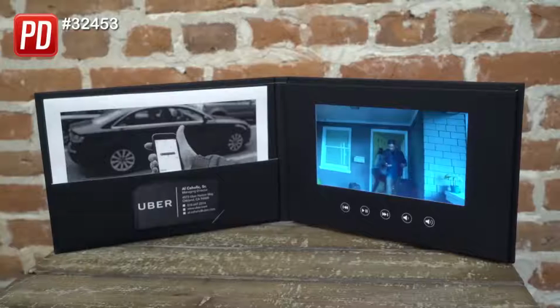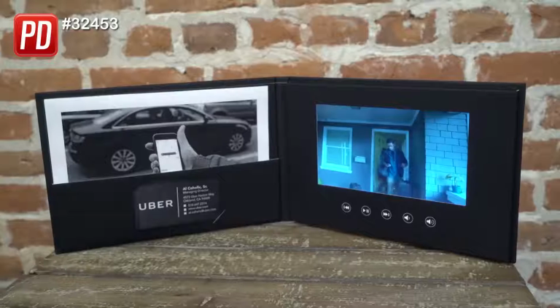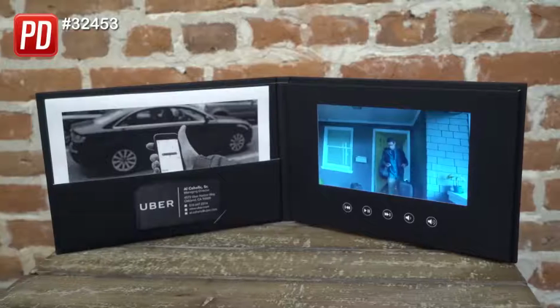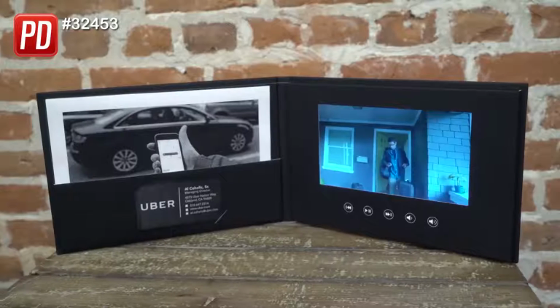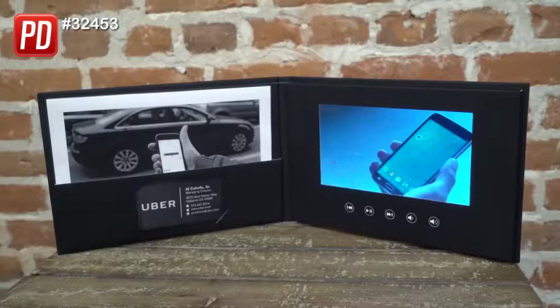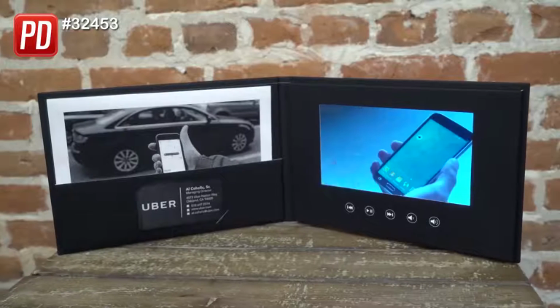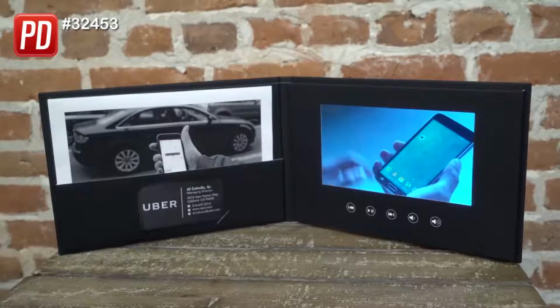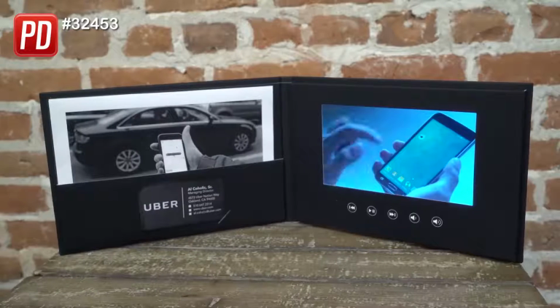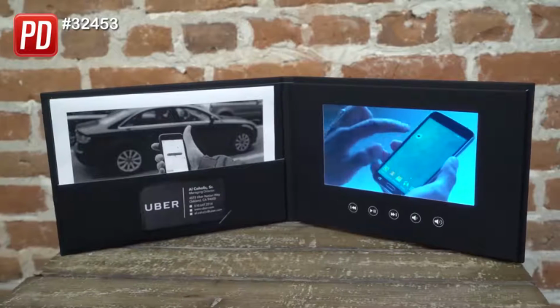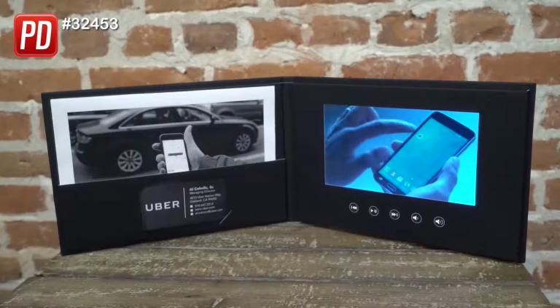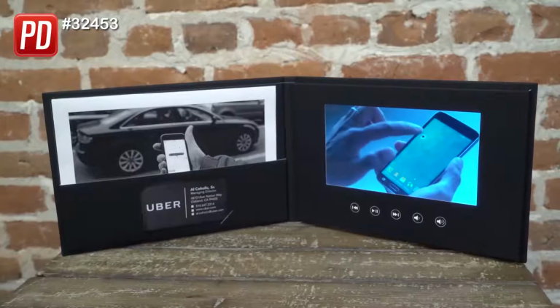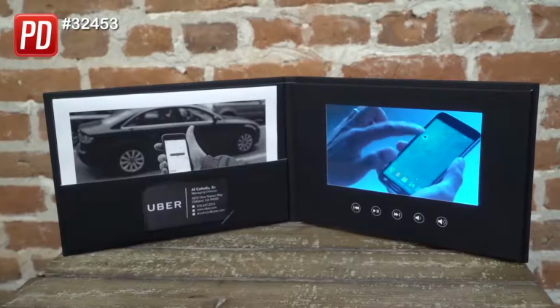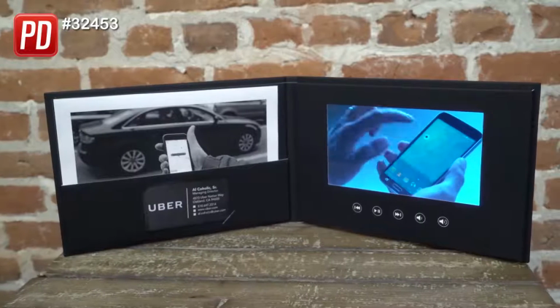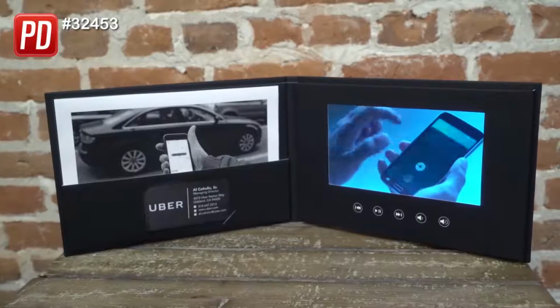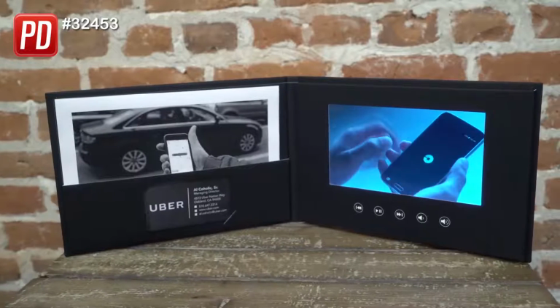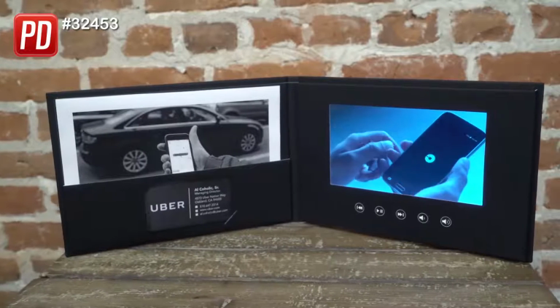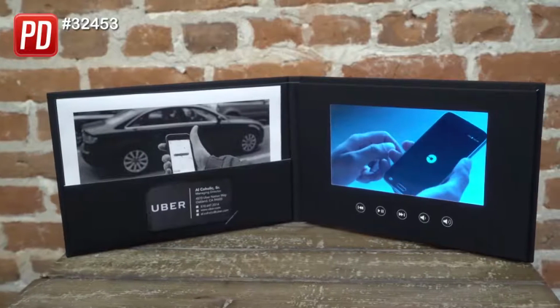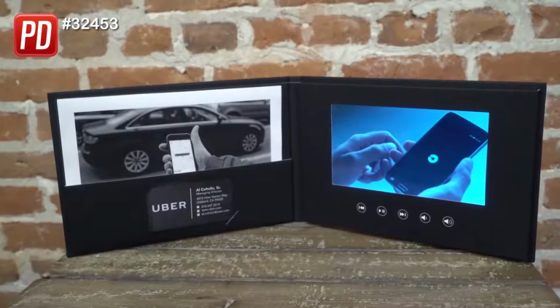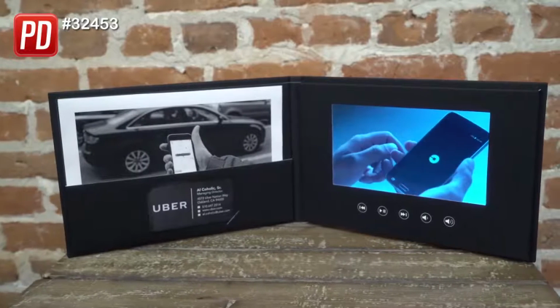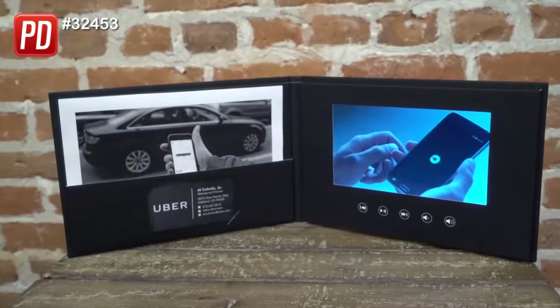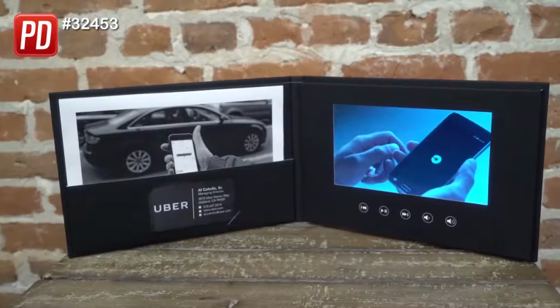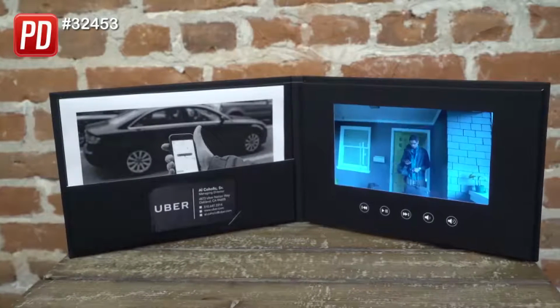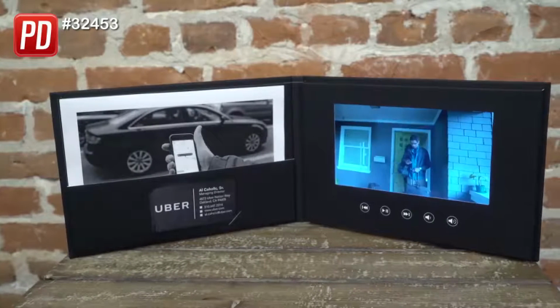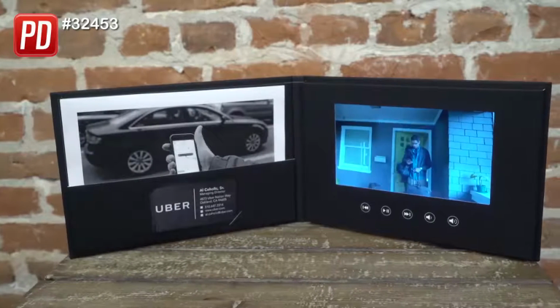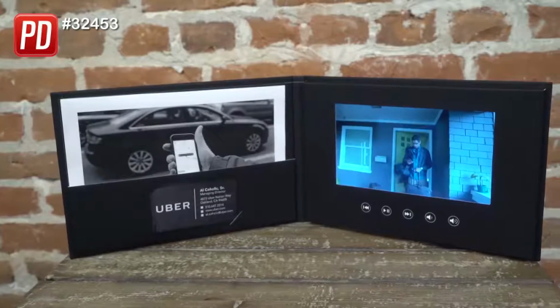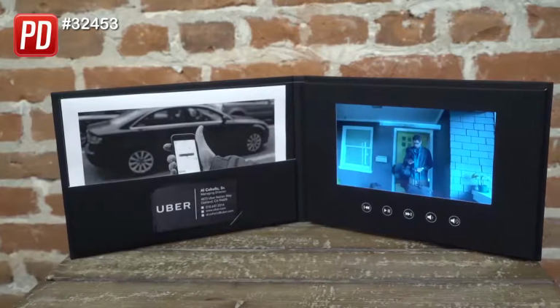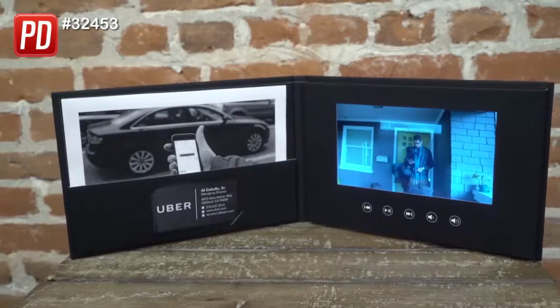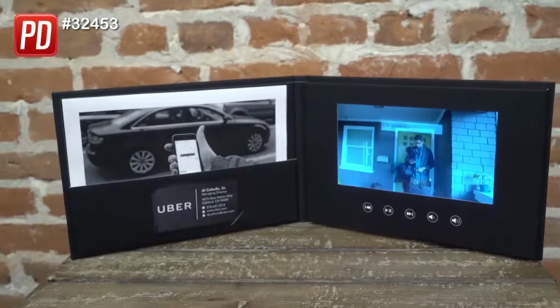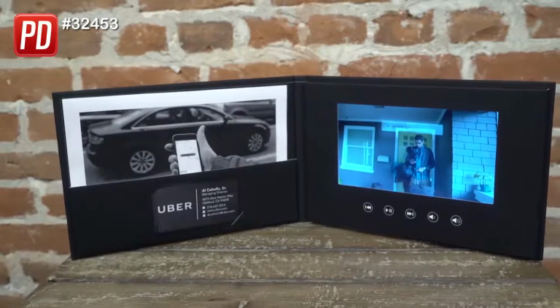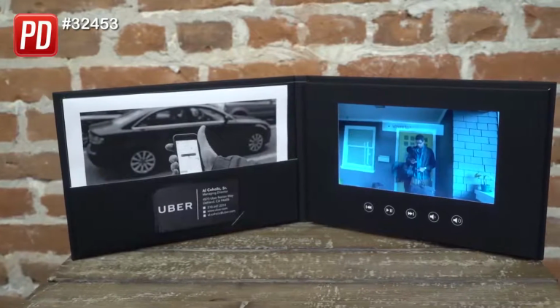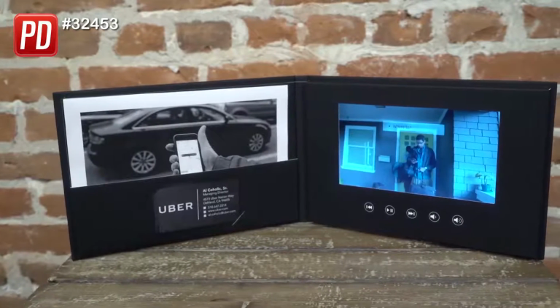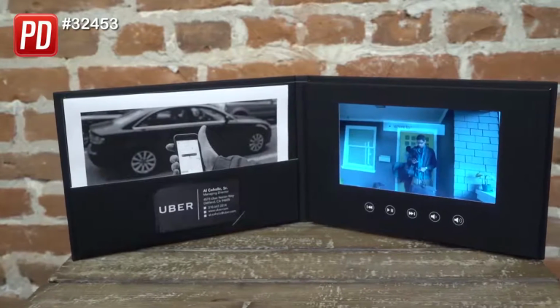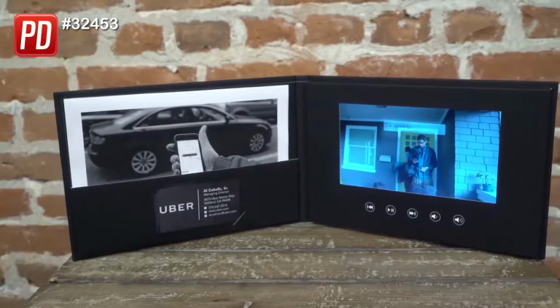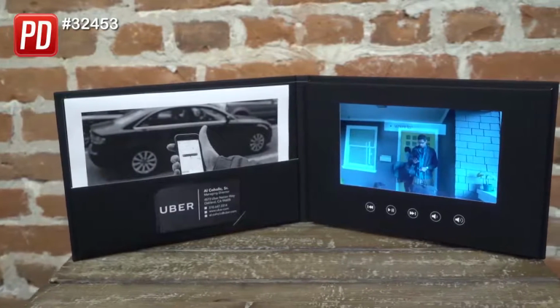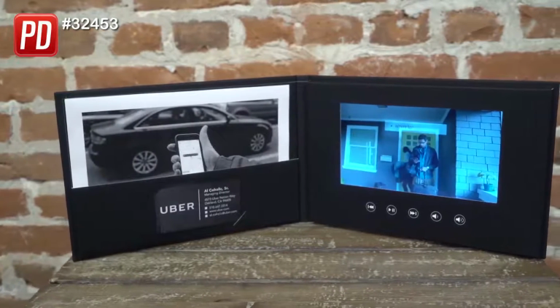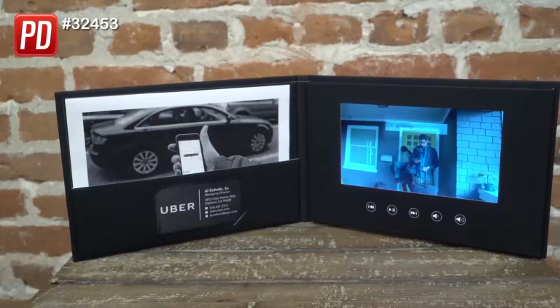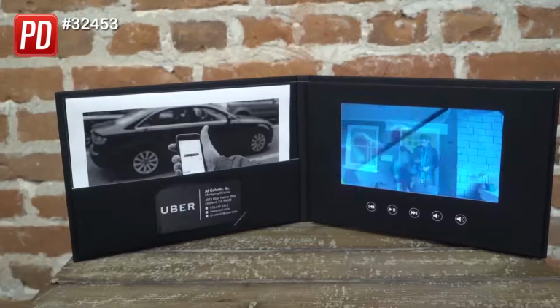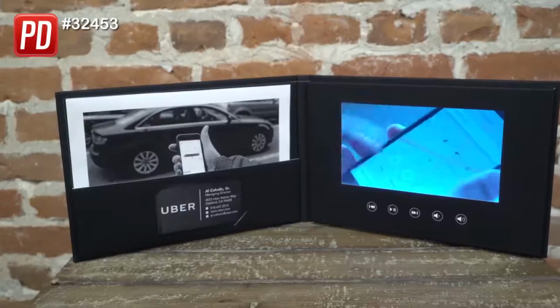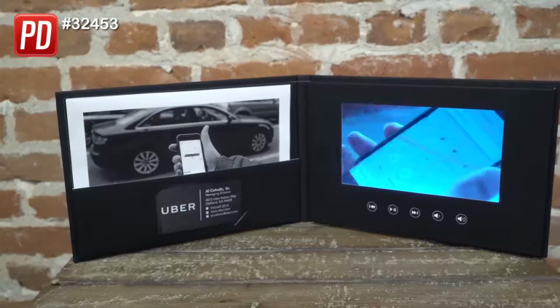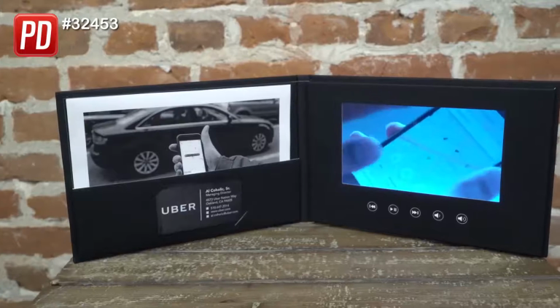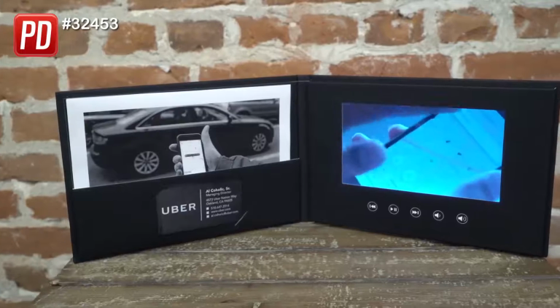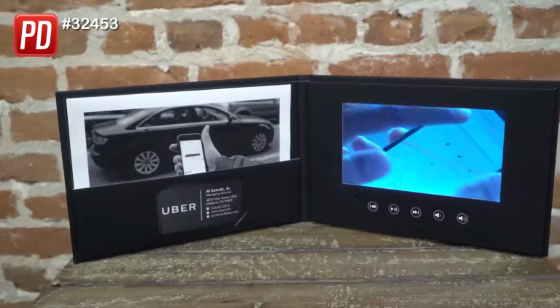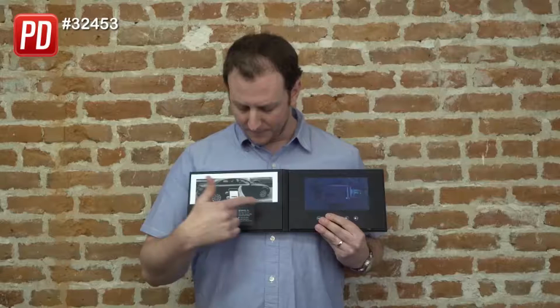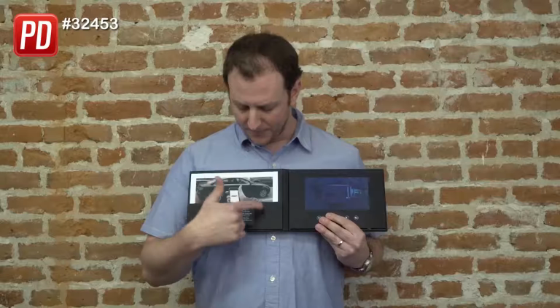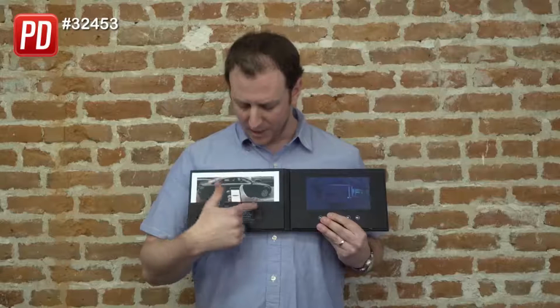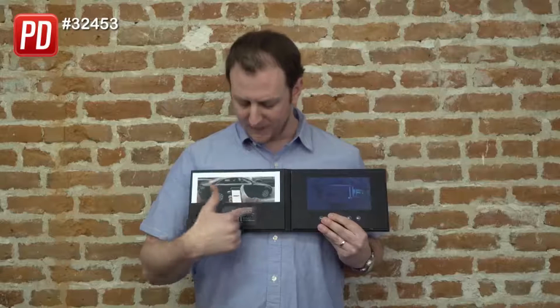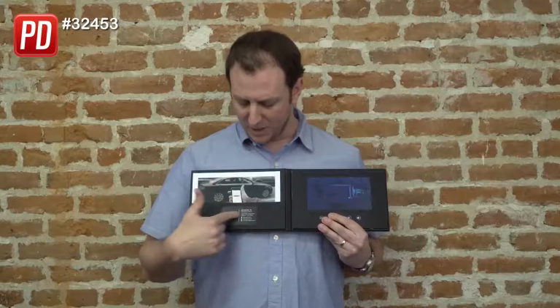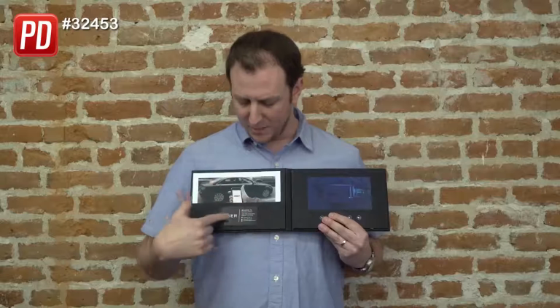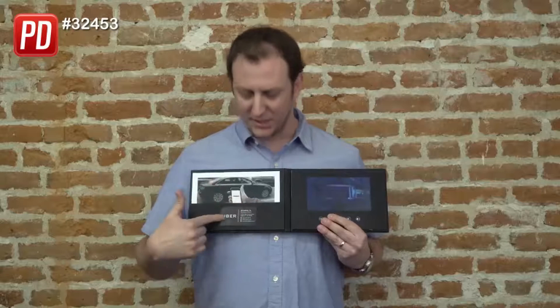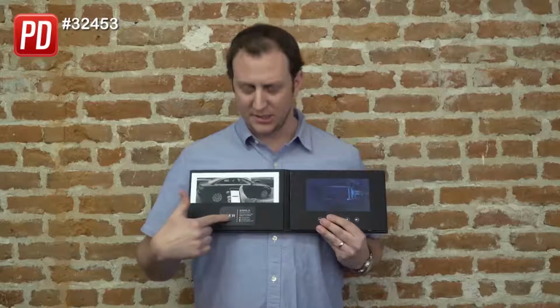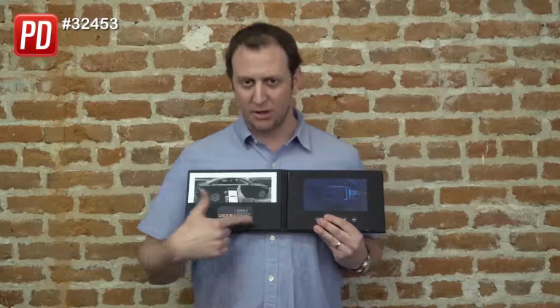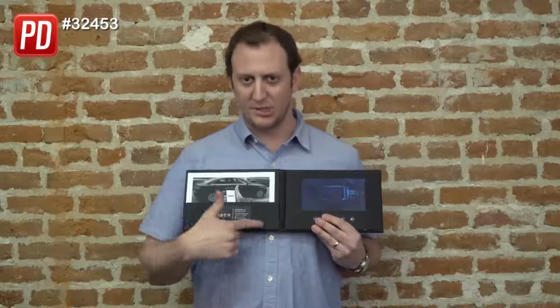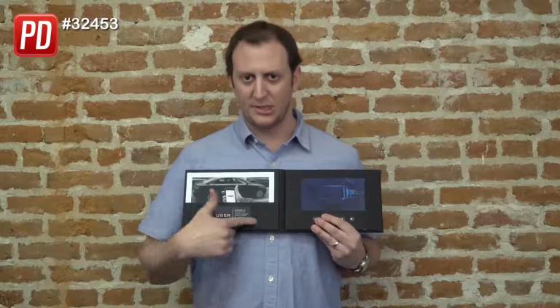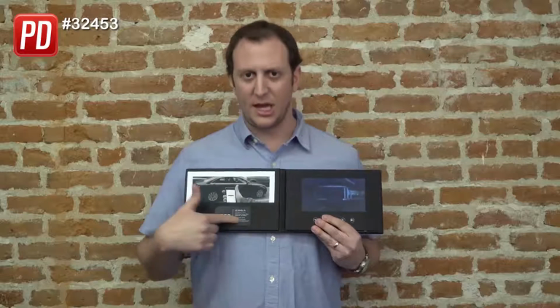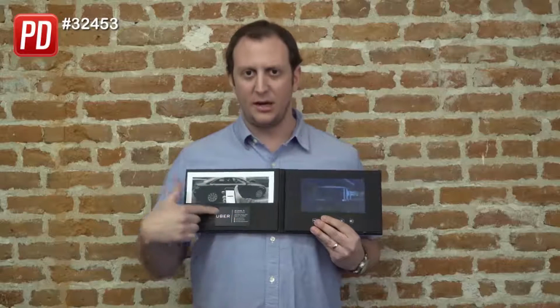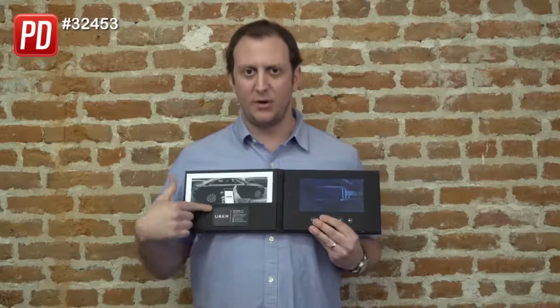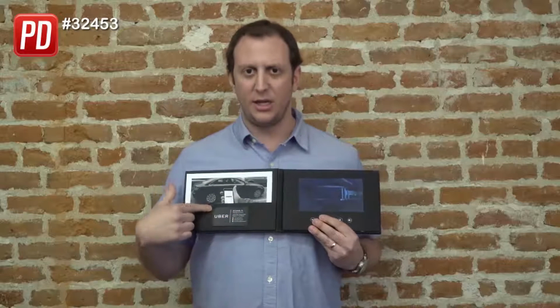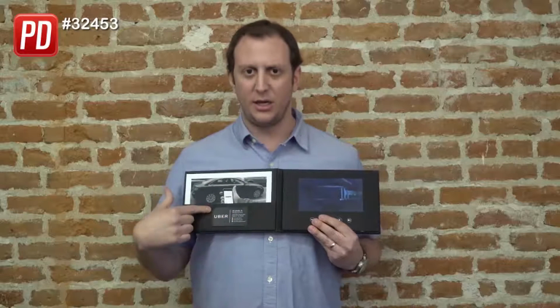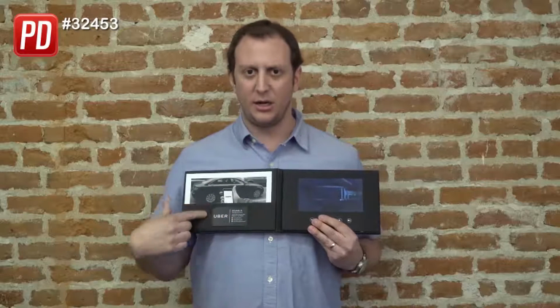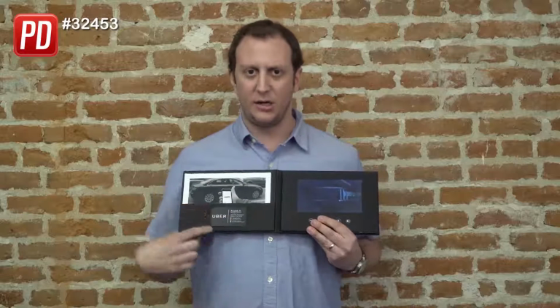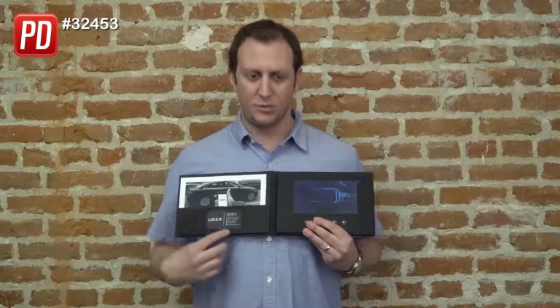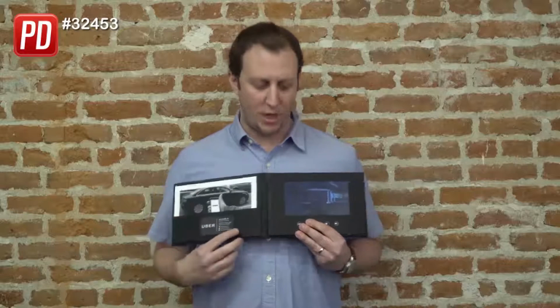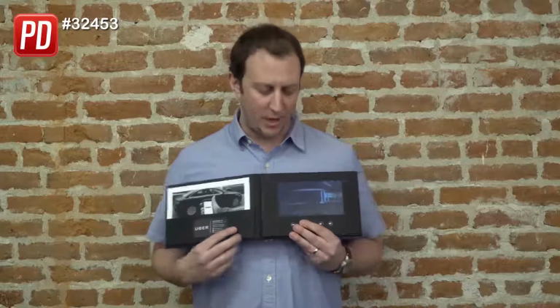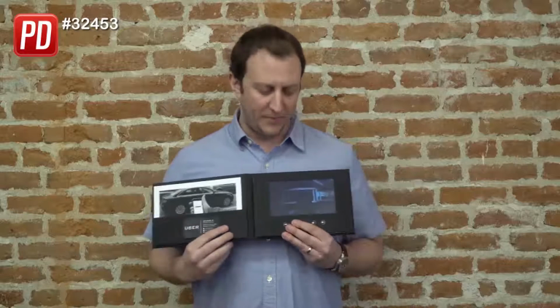On the left side you've got your literature pocket, so you can drop in any piece of literature — good for a sales flyer. You've also got your business card slot right here as well.